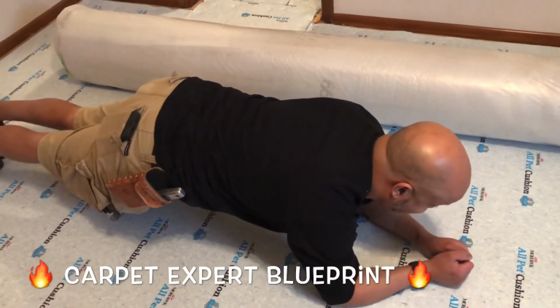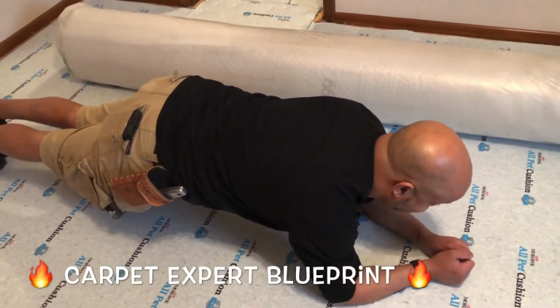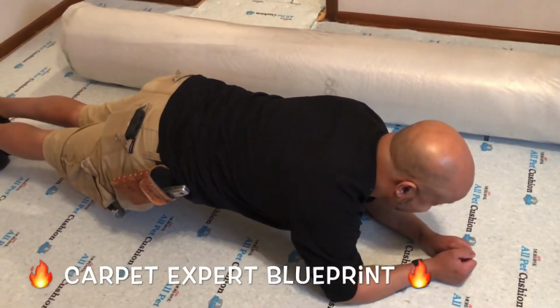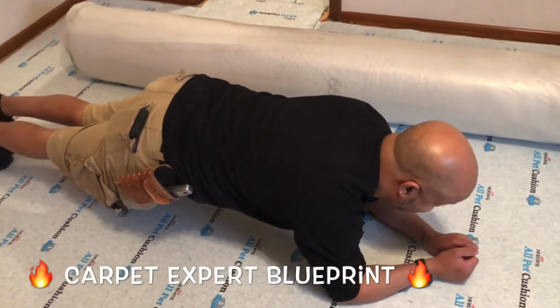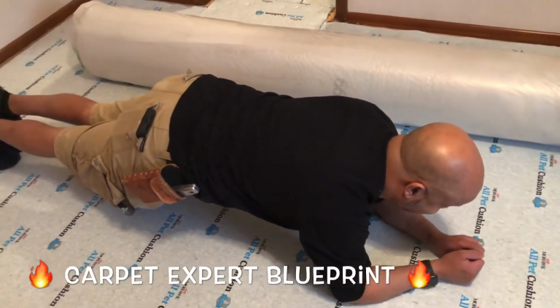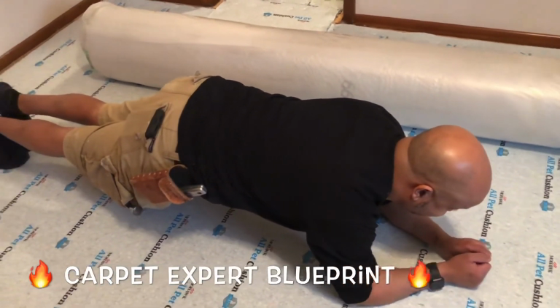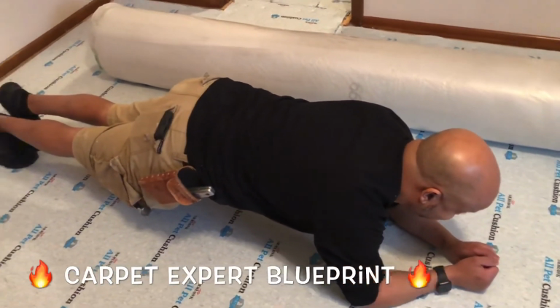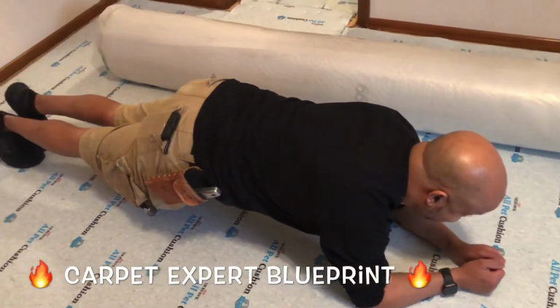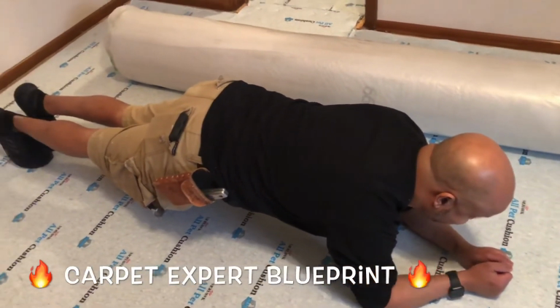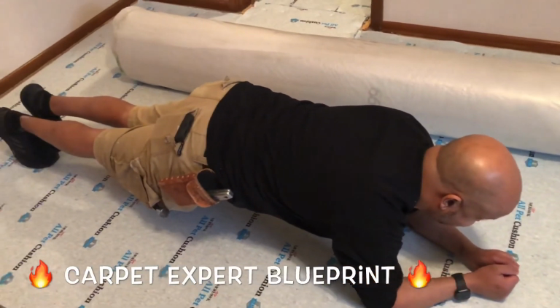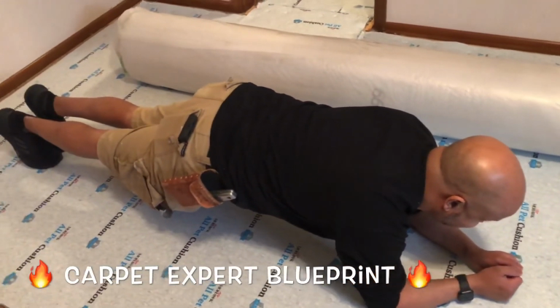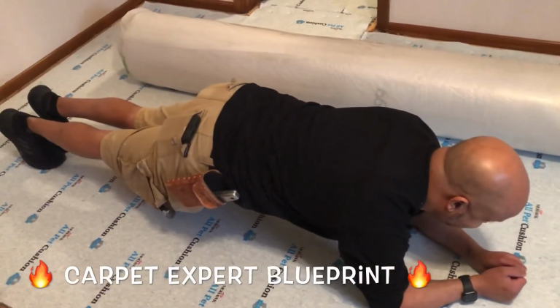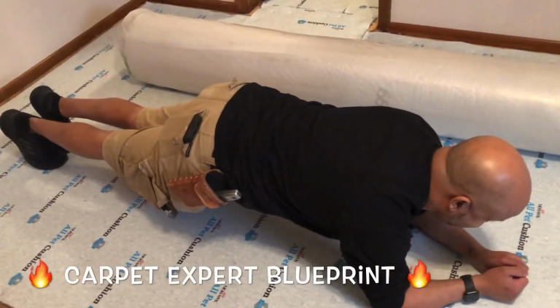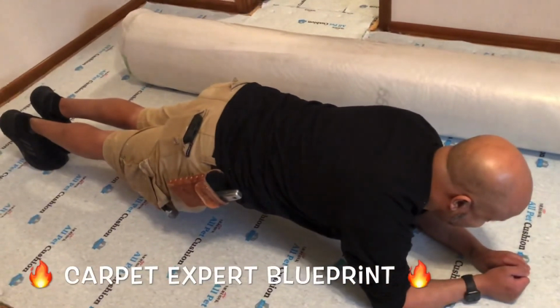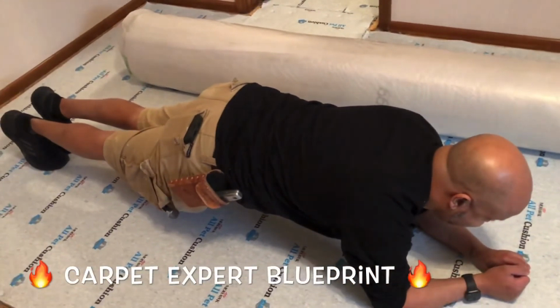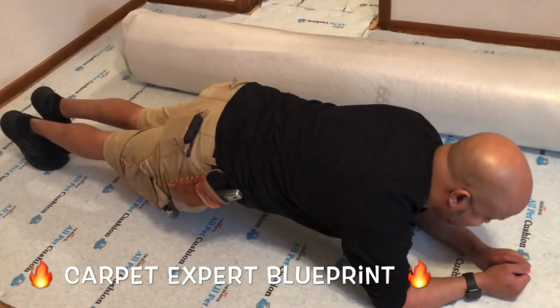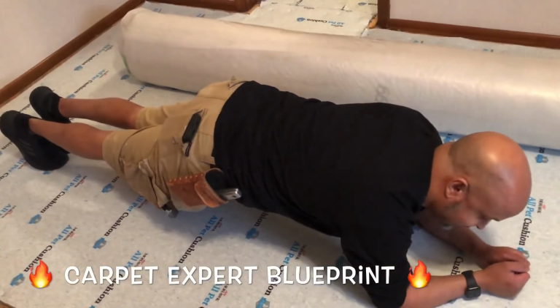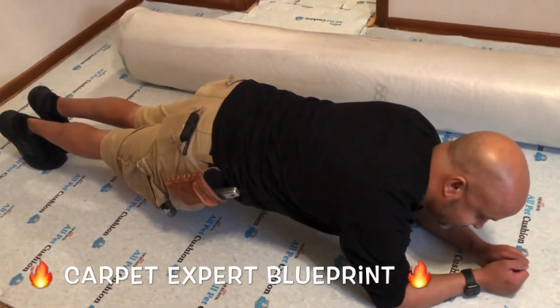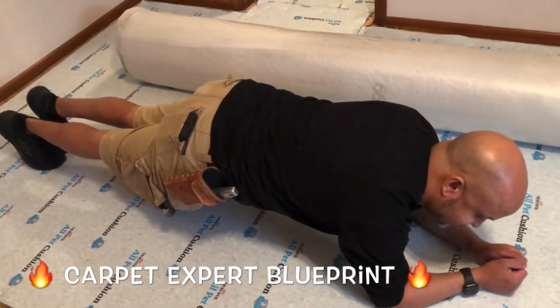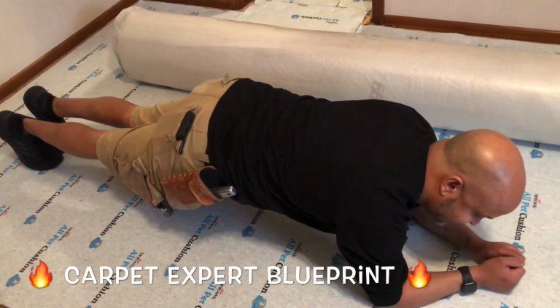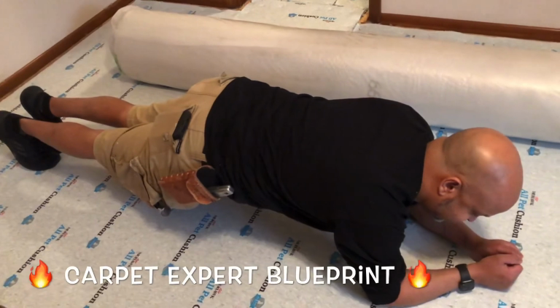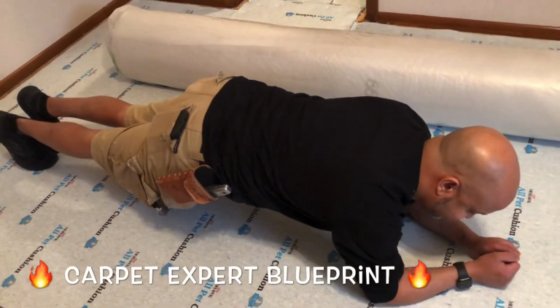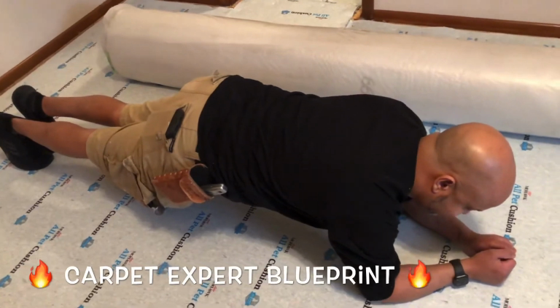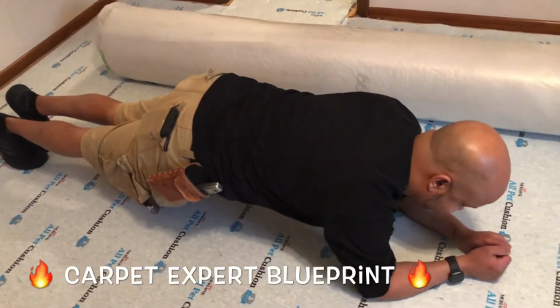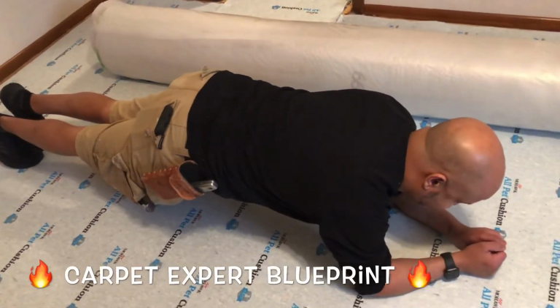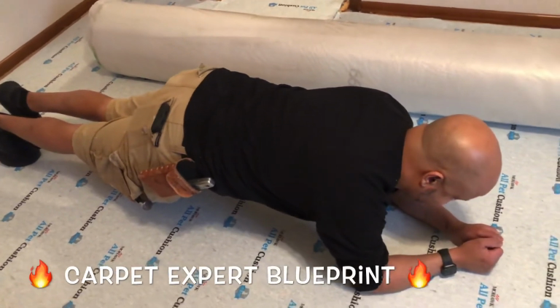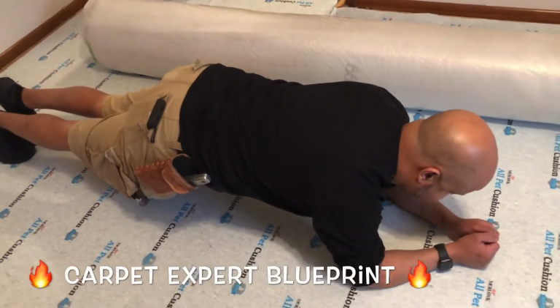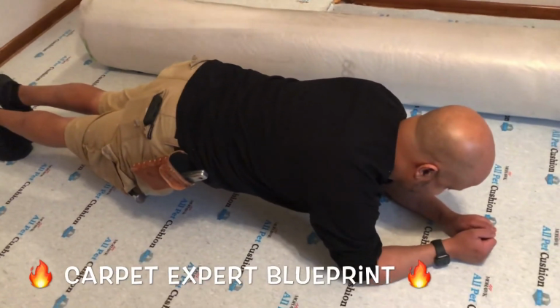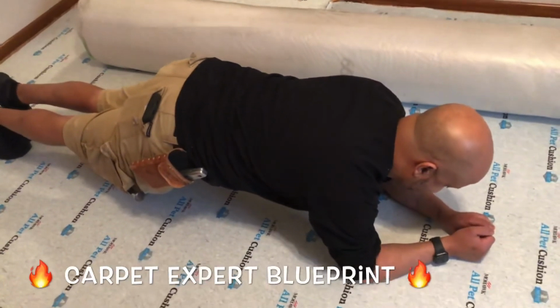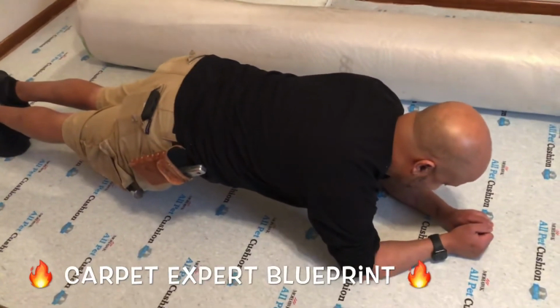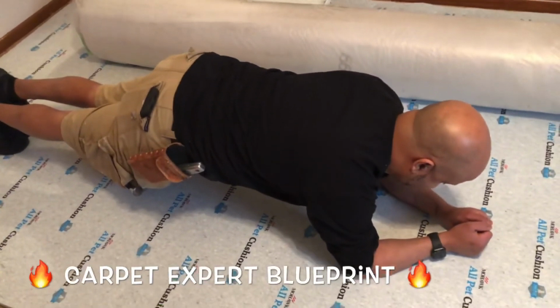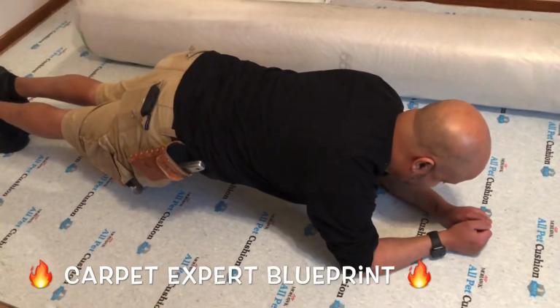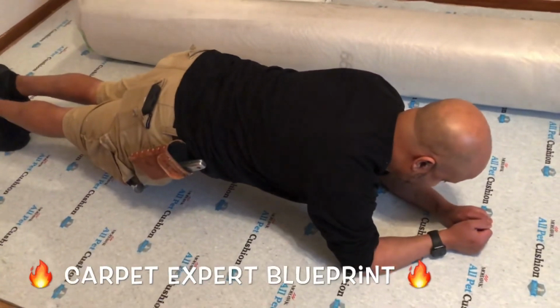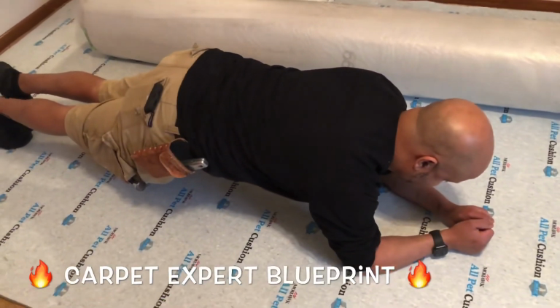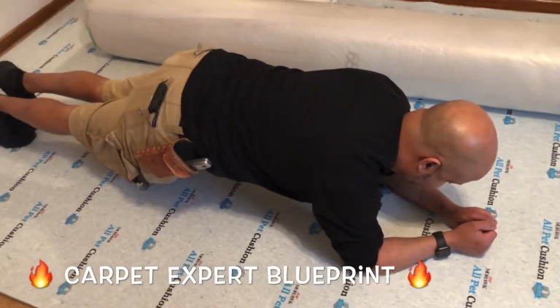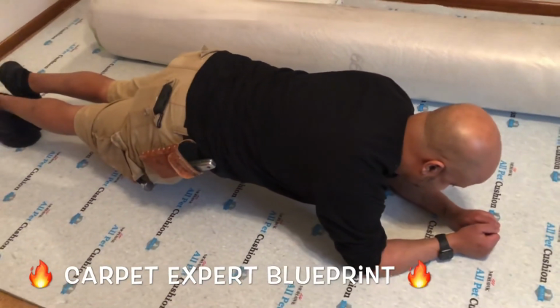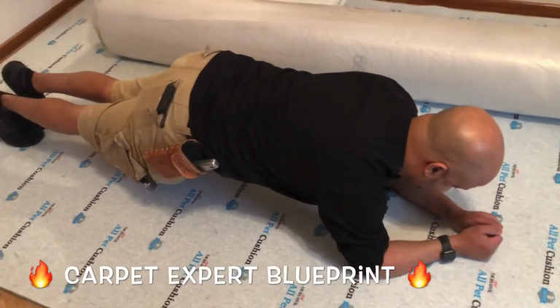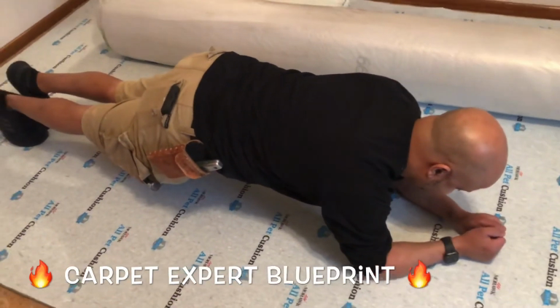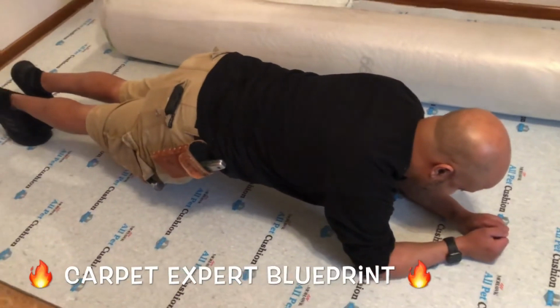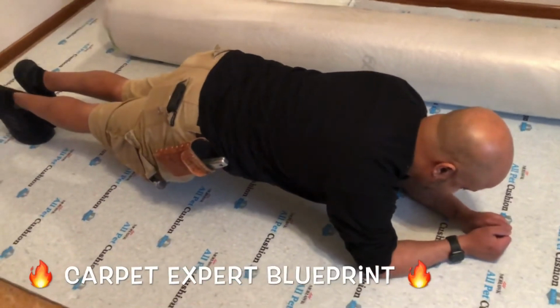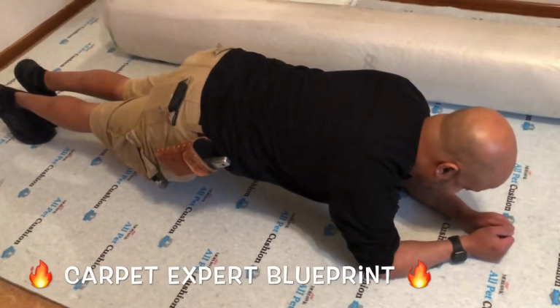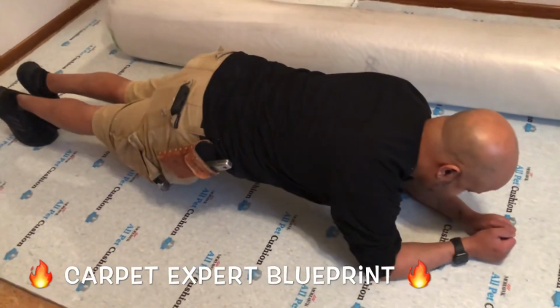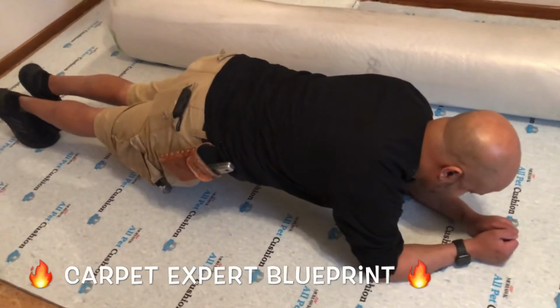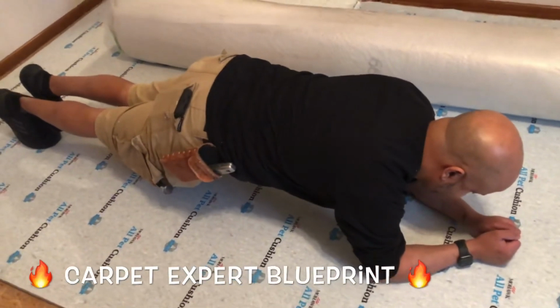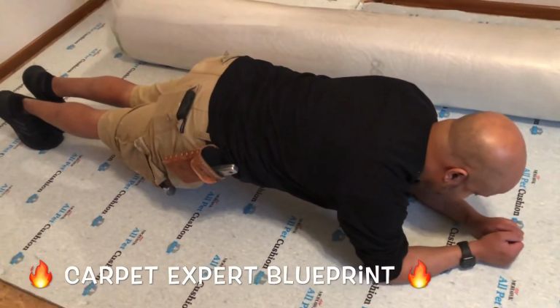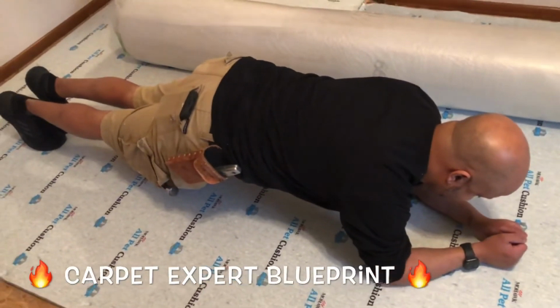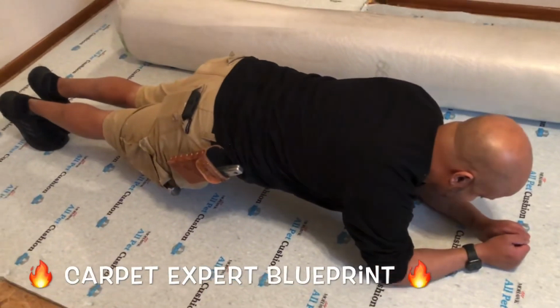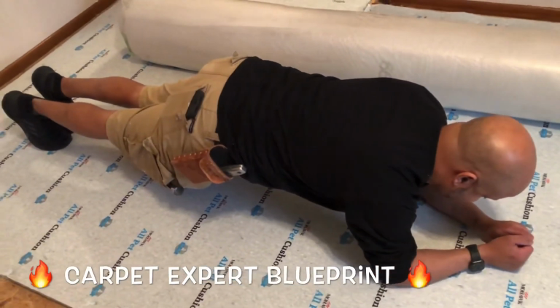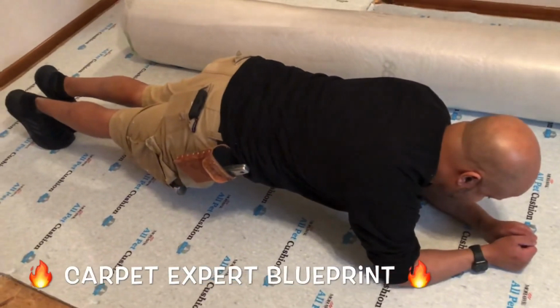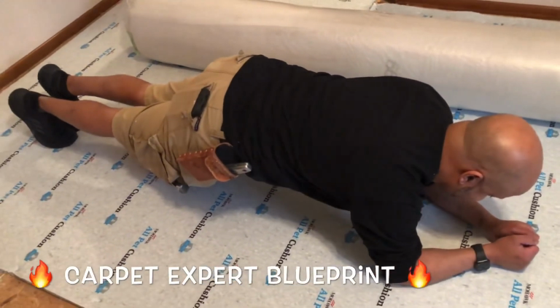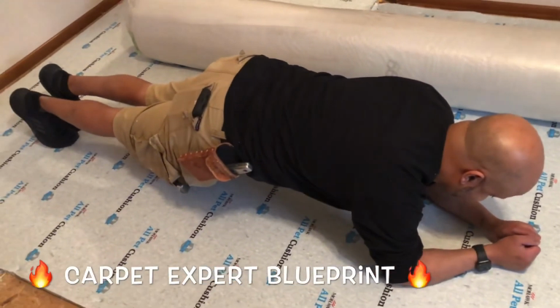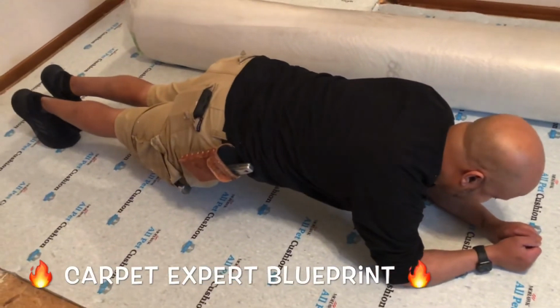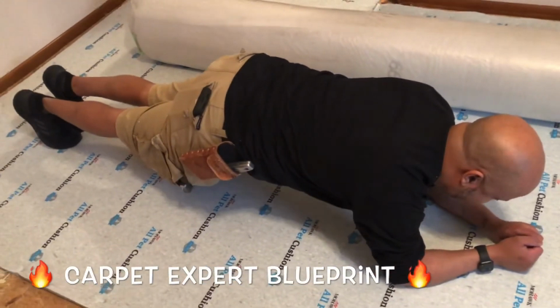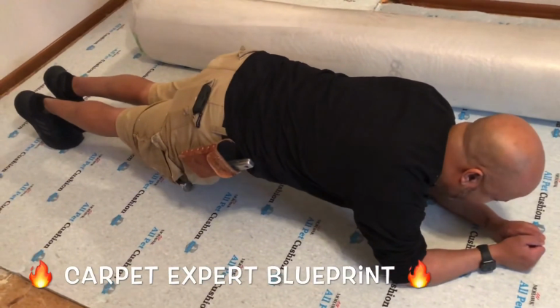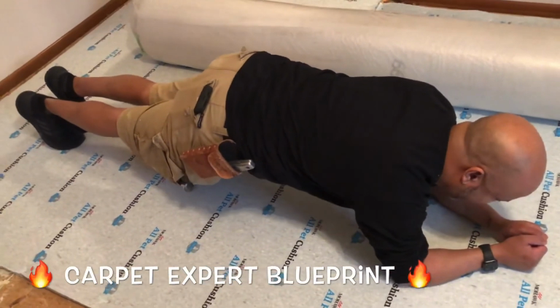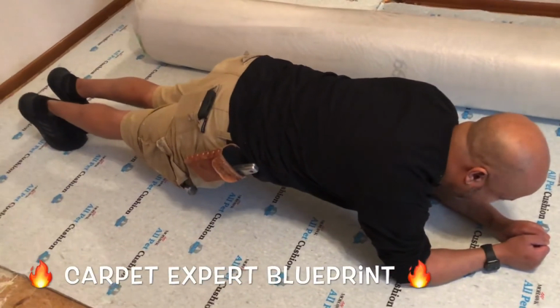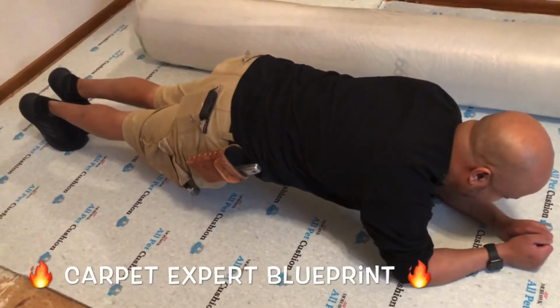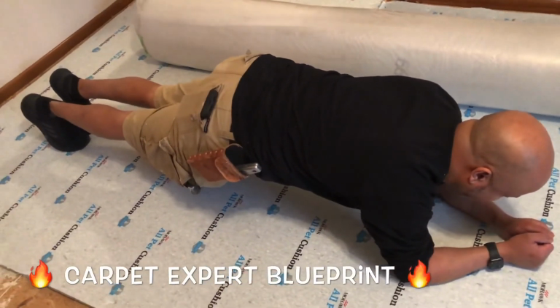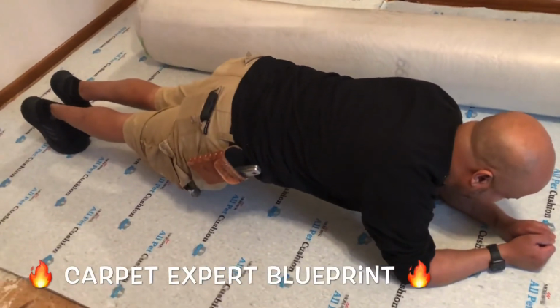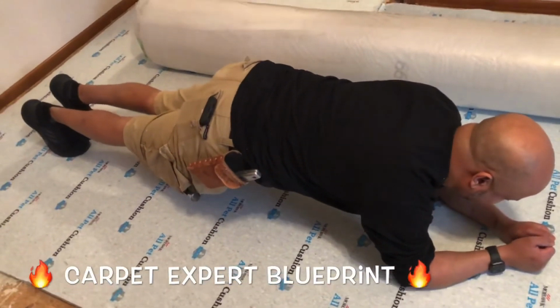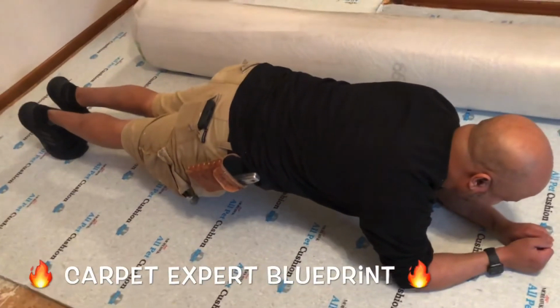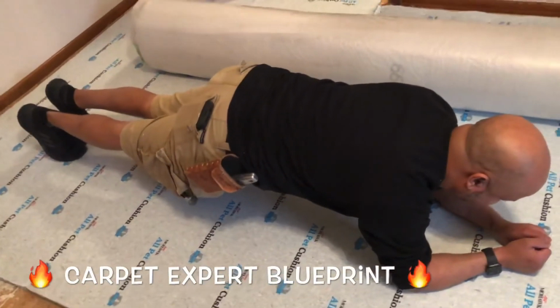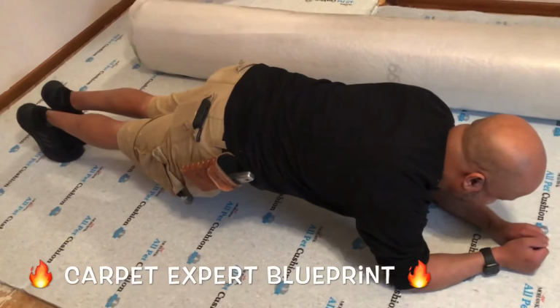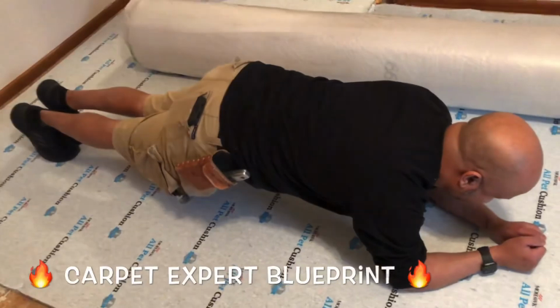I'm feeling it, homeboy. He's feeling it — going to get the shakes a little bit. What about you other Carpet Guys? You going to be able to hang with this? Post a video, comment below.